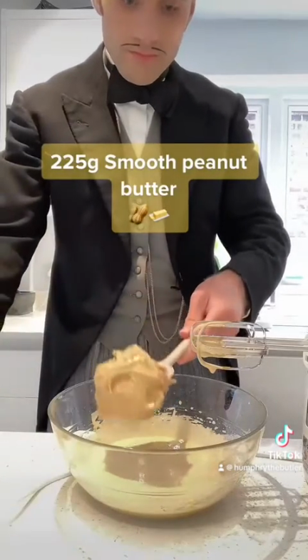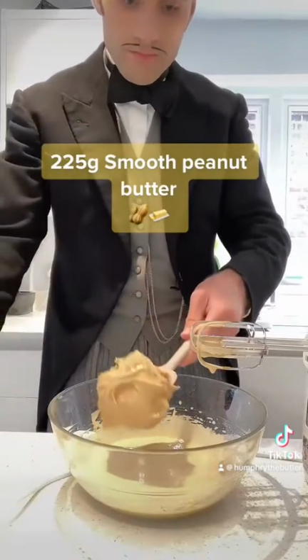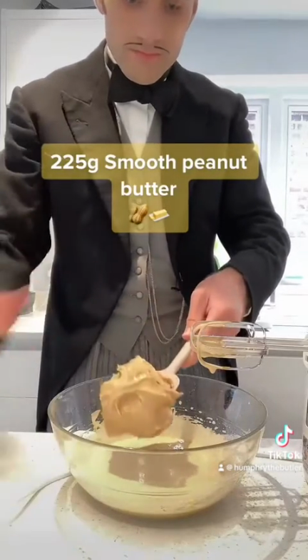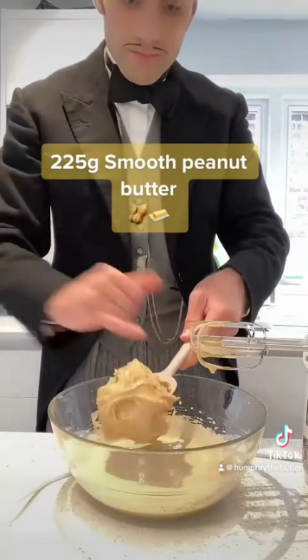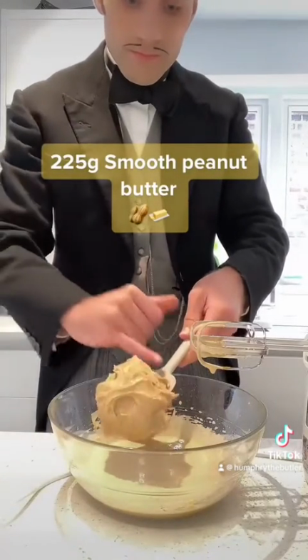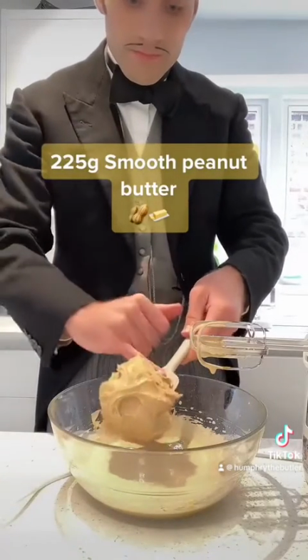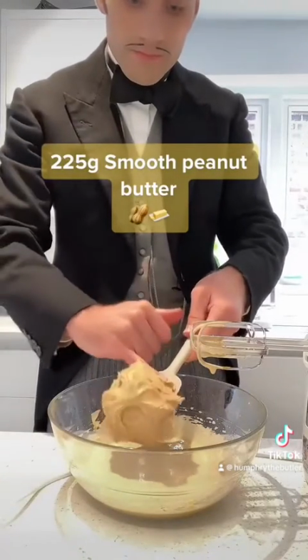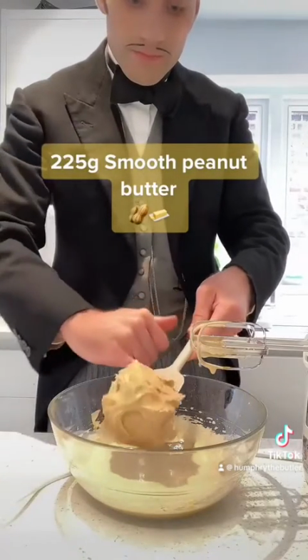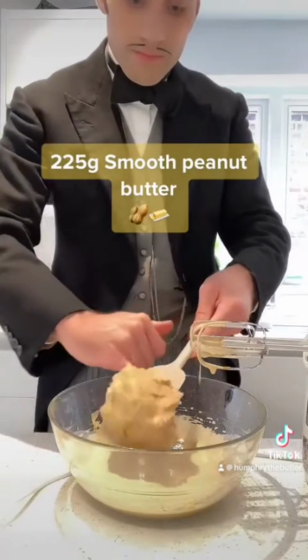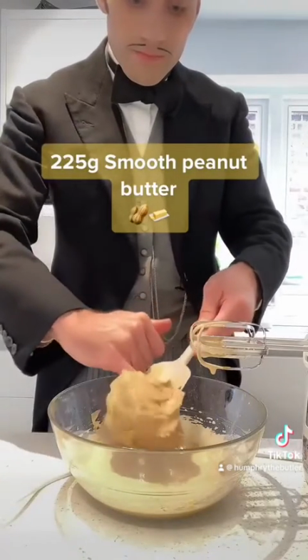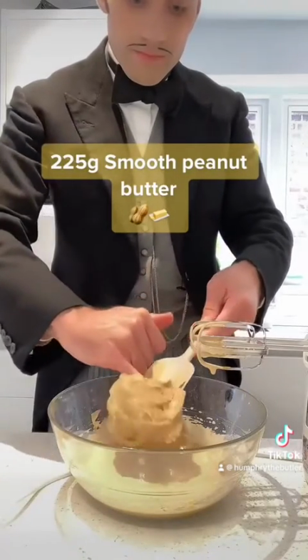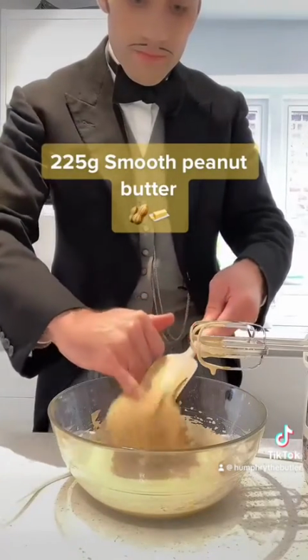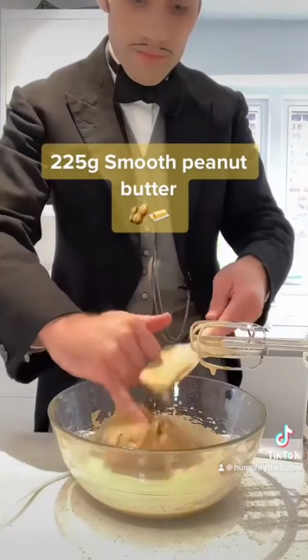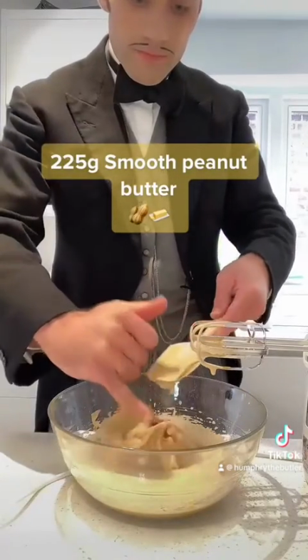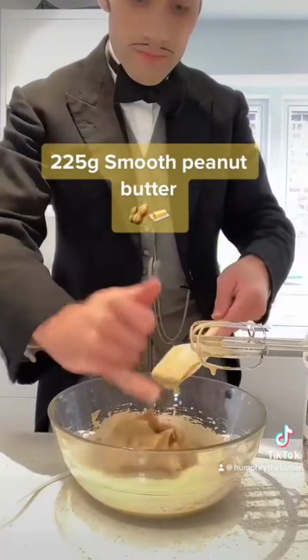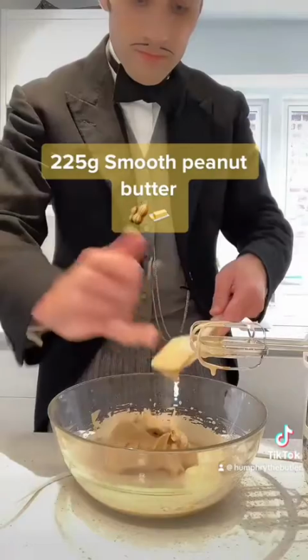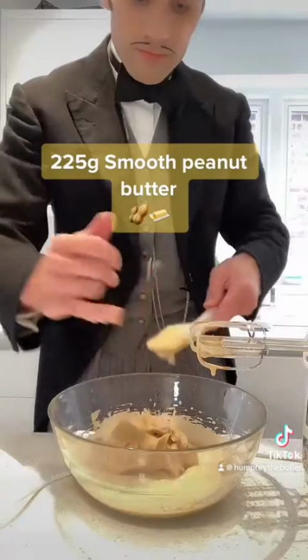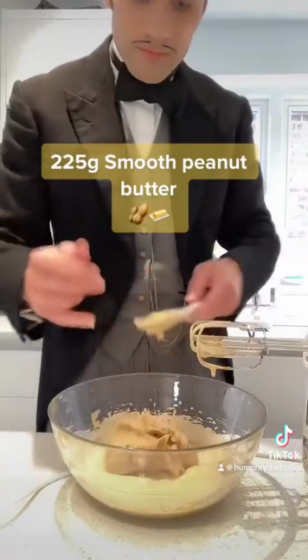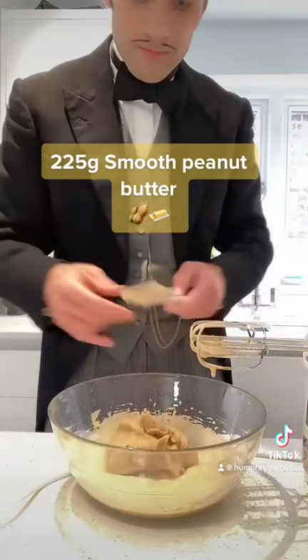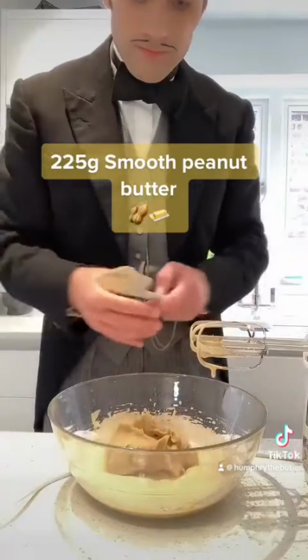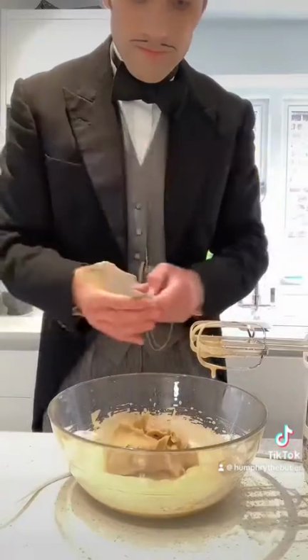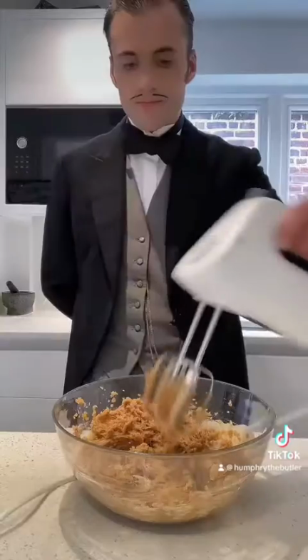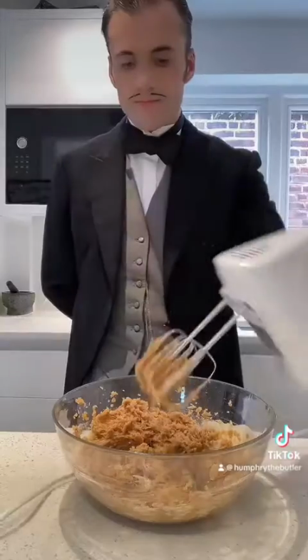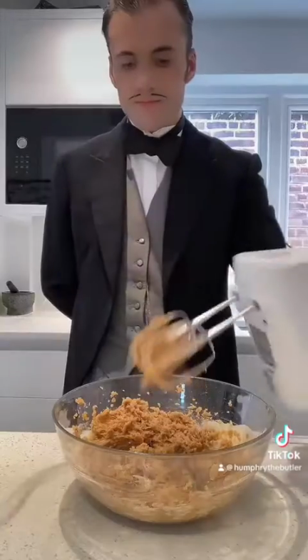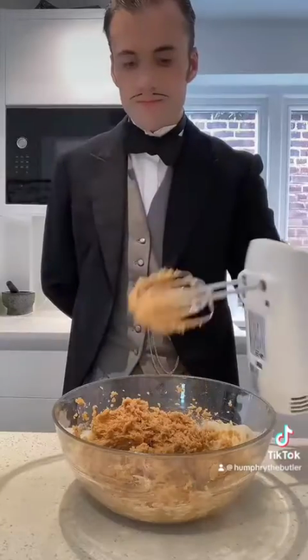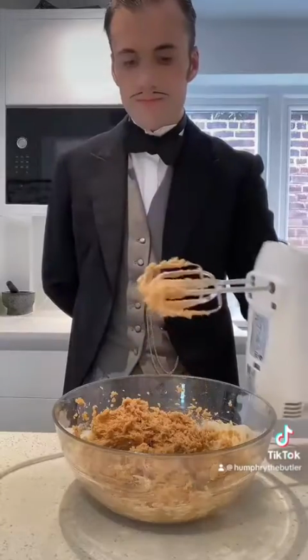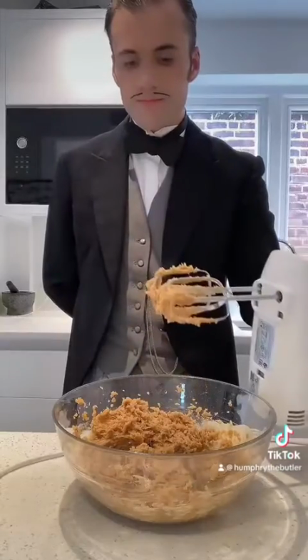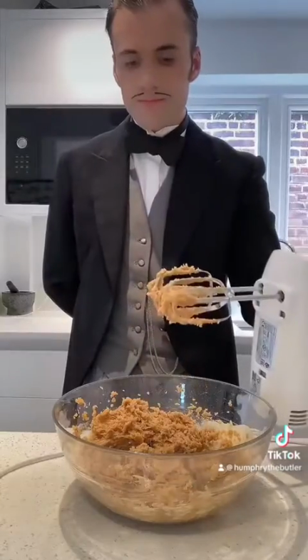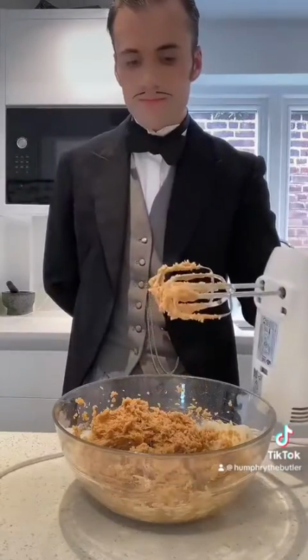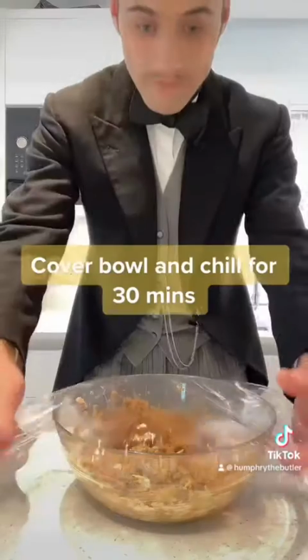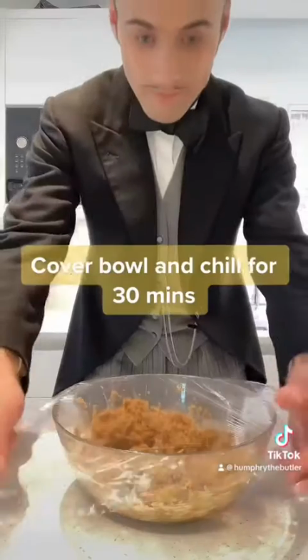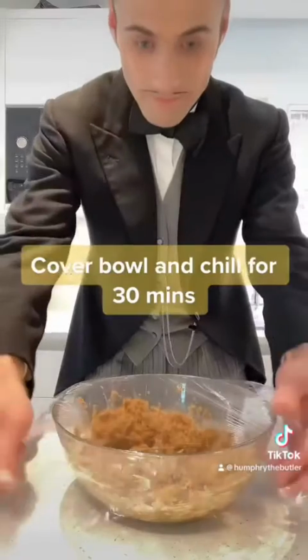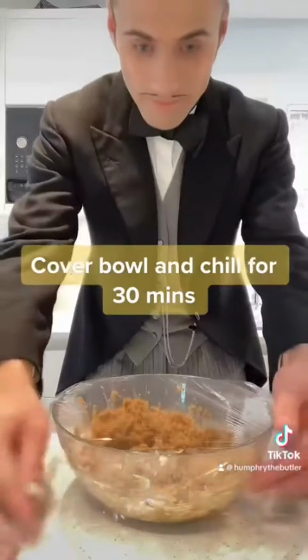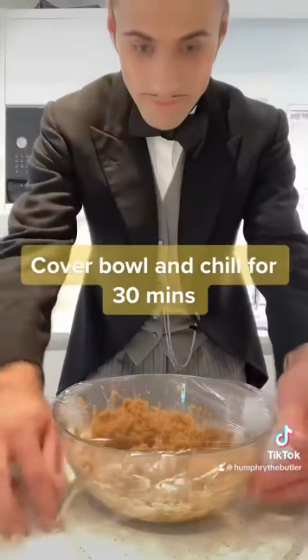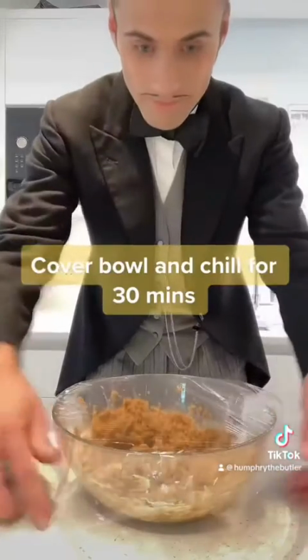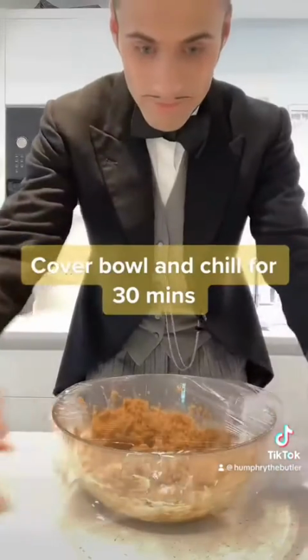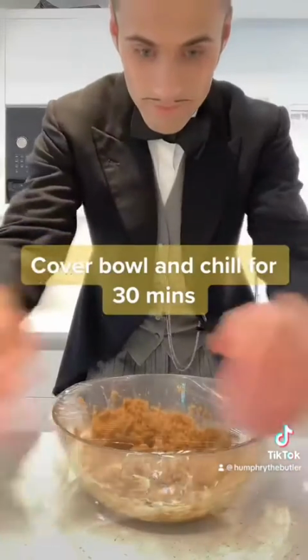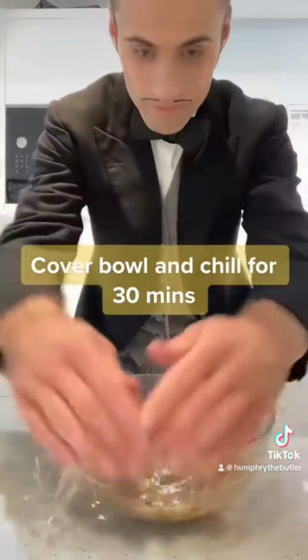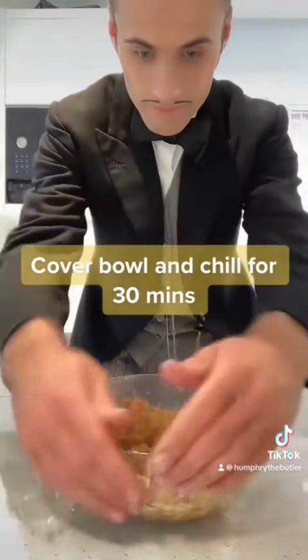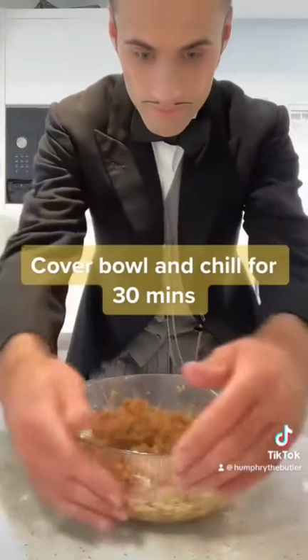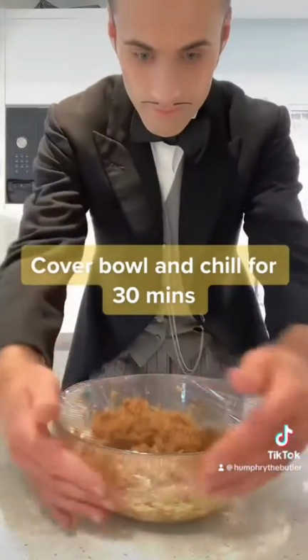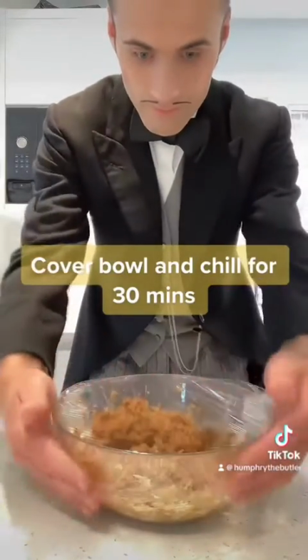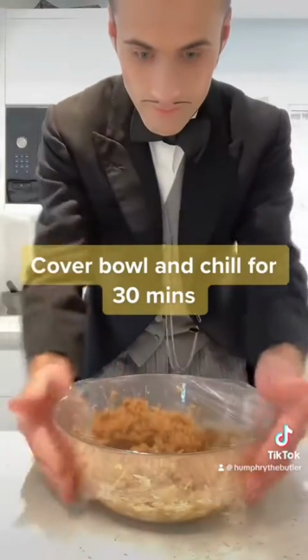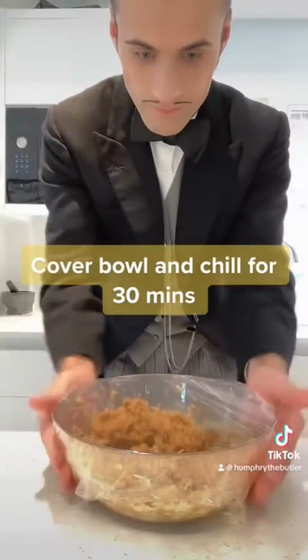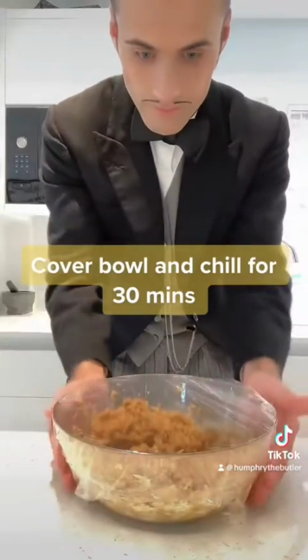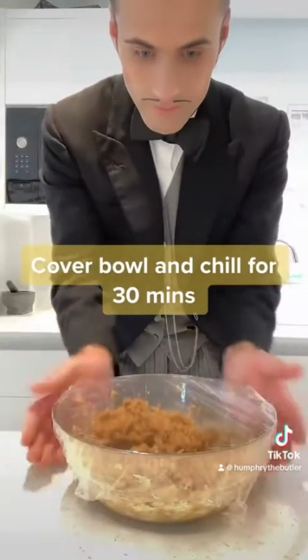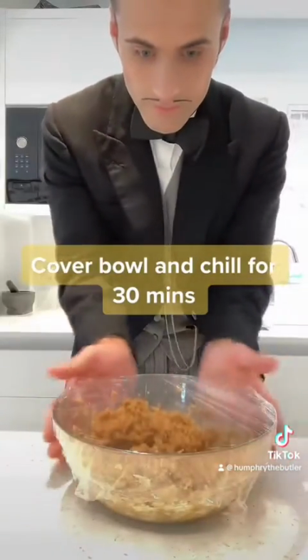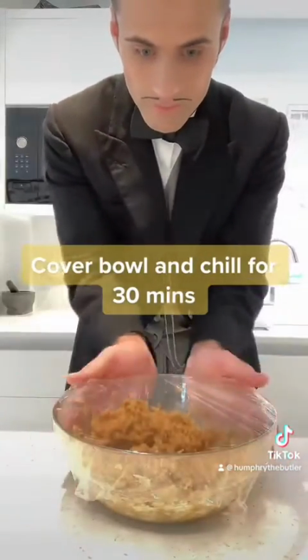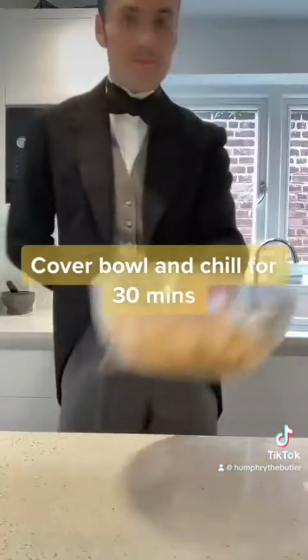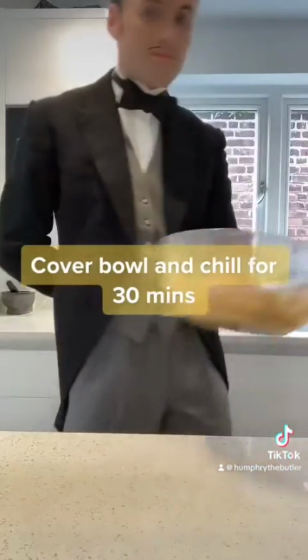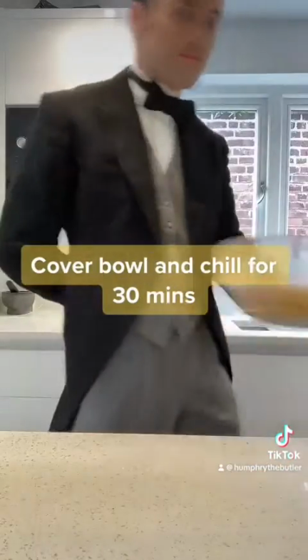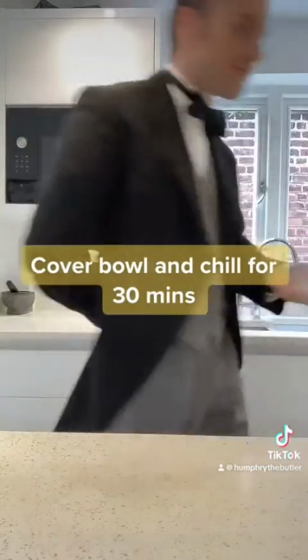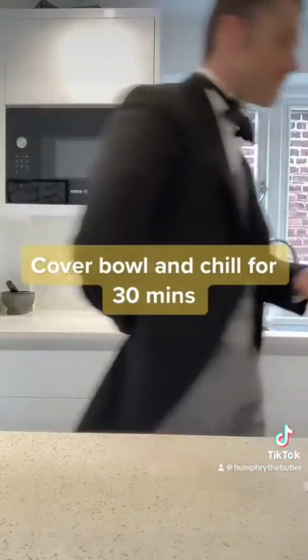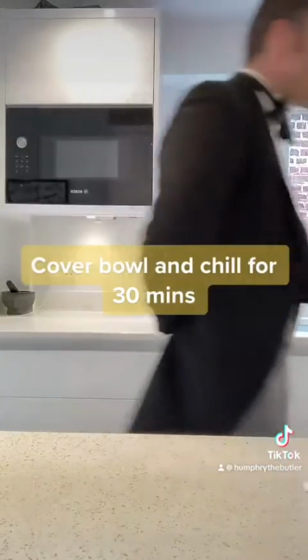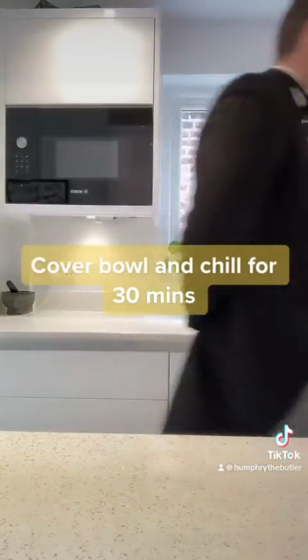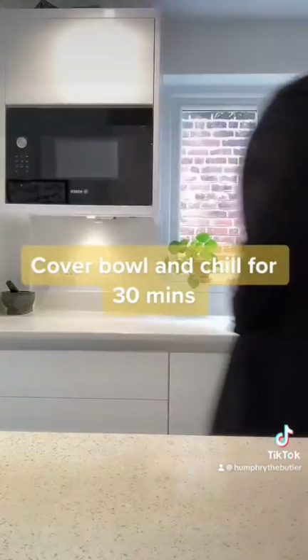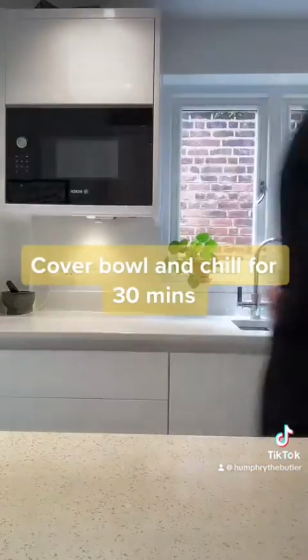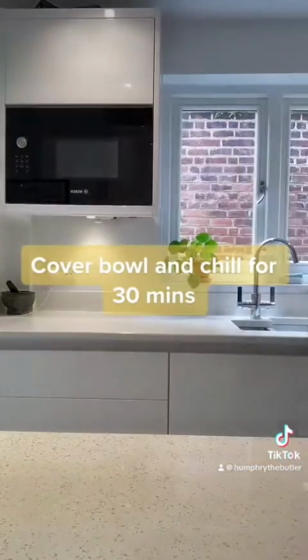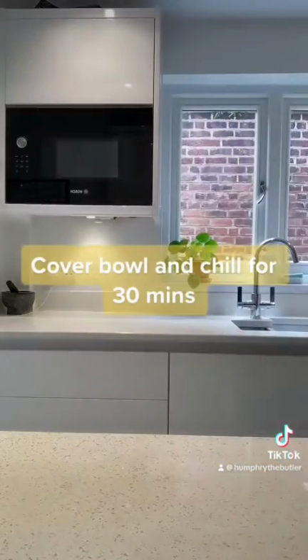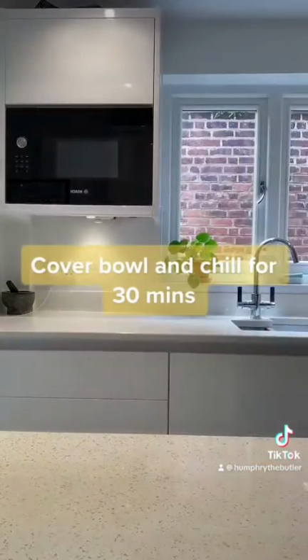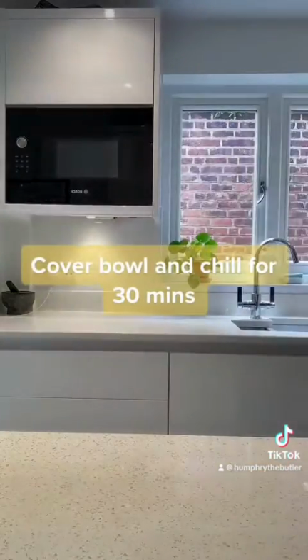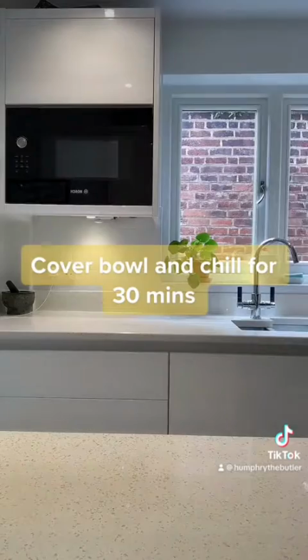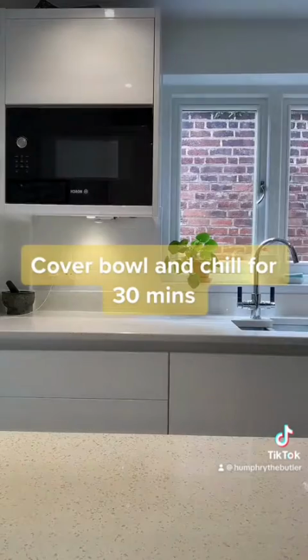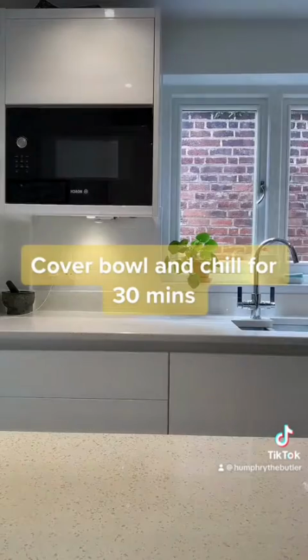I then cover the bowl with cling film and chill in the fridge for 30 minutes, and then freeze the balls of dough for 10 minutes.